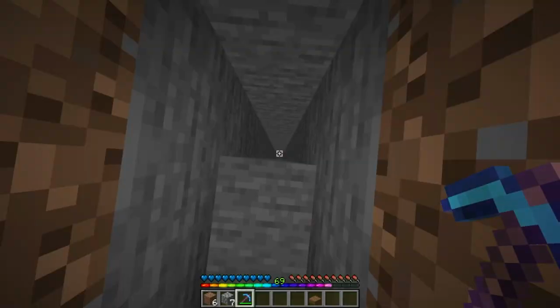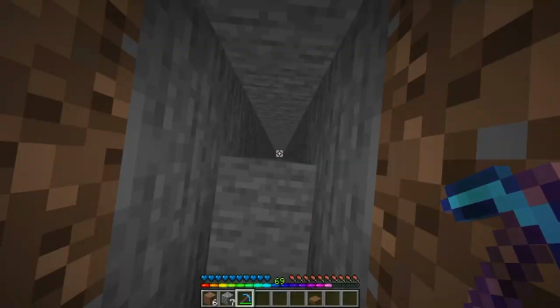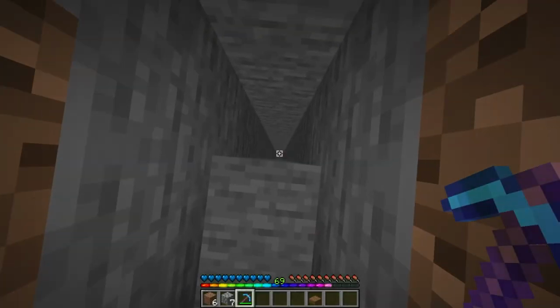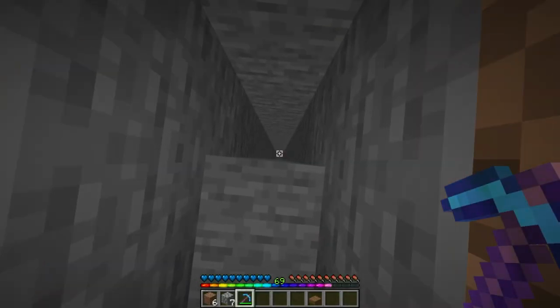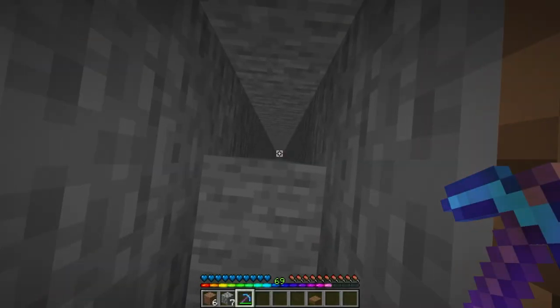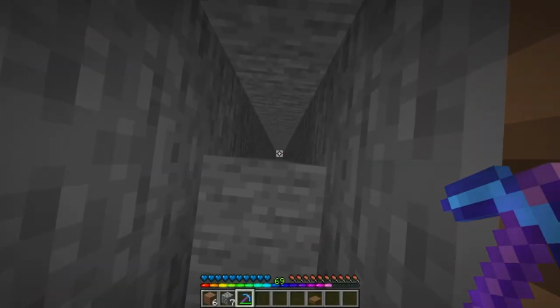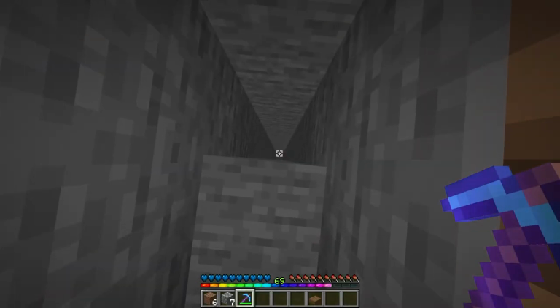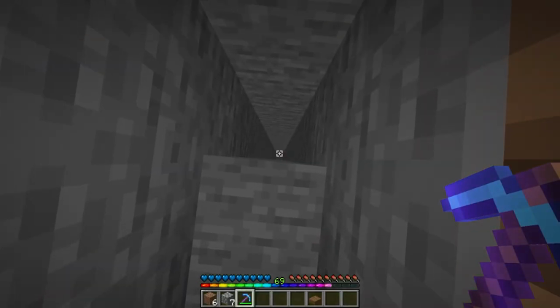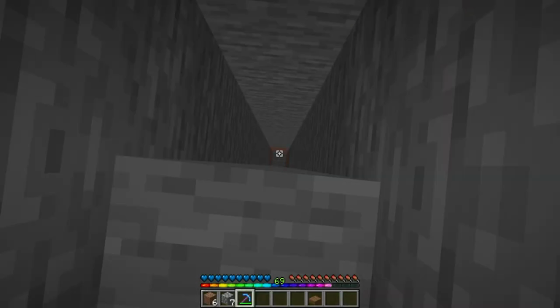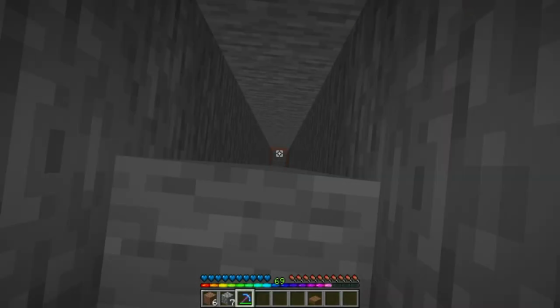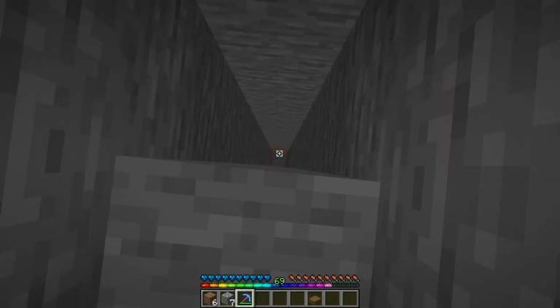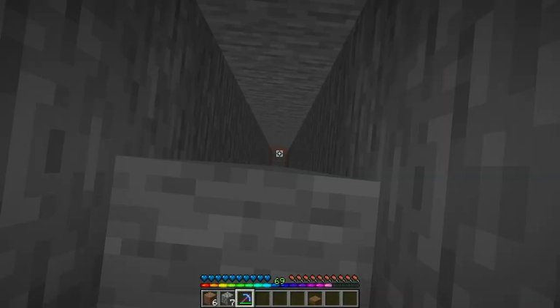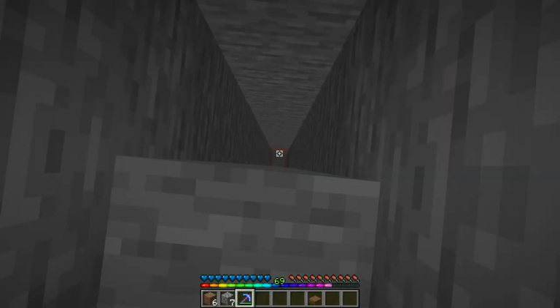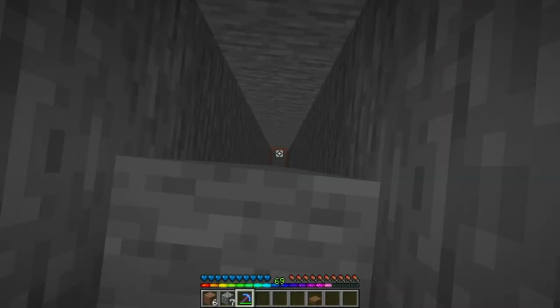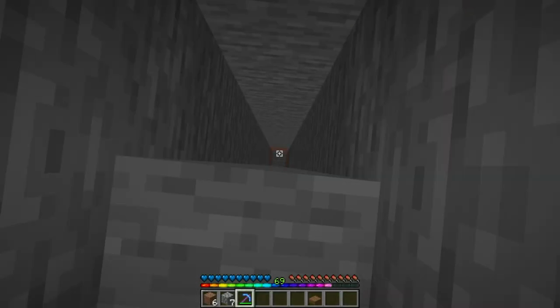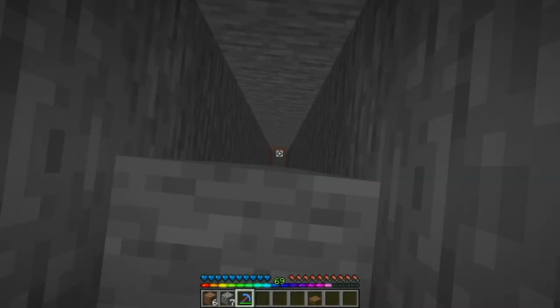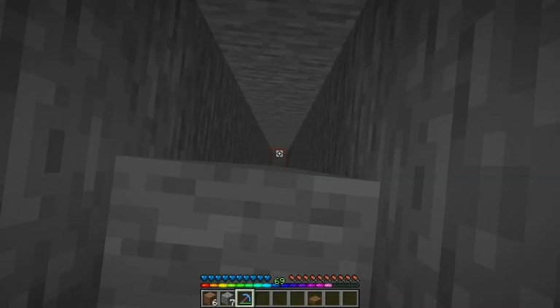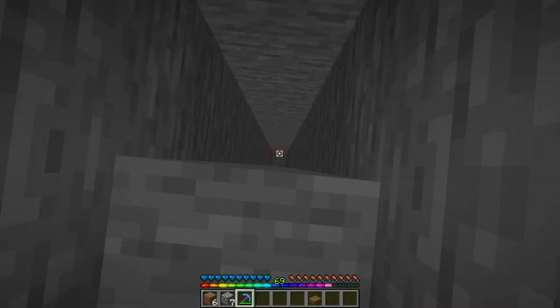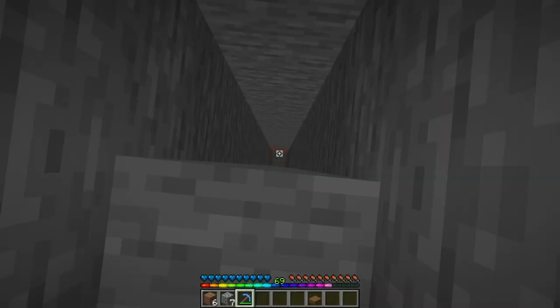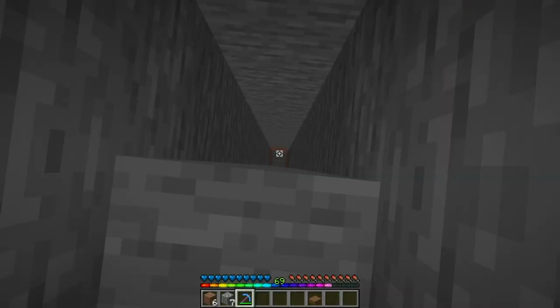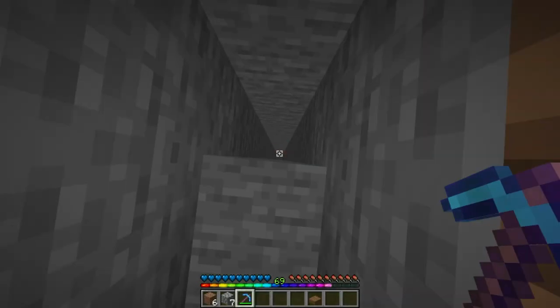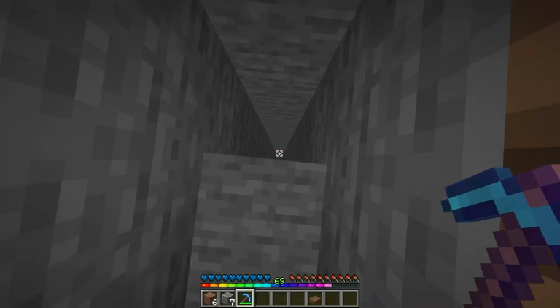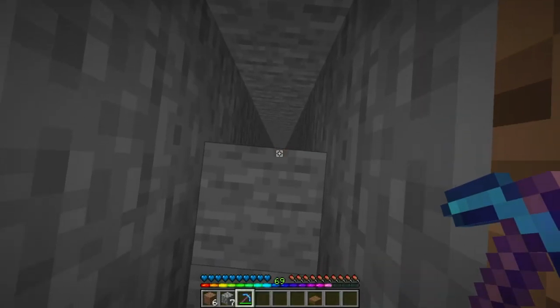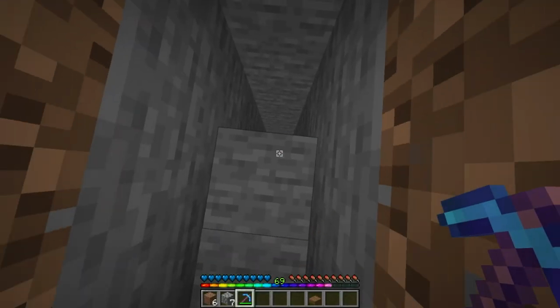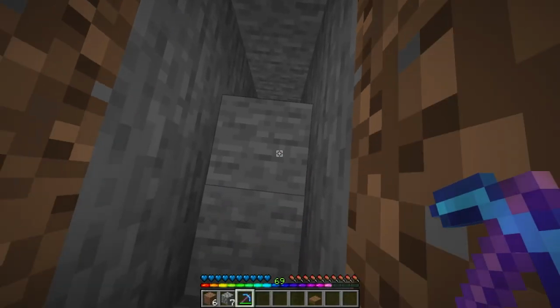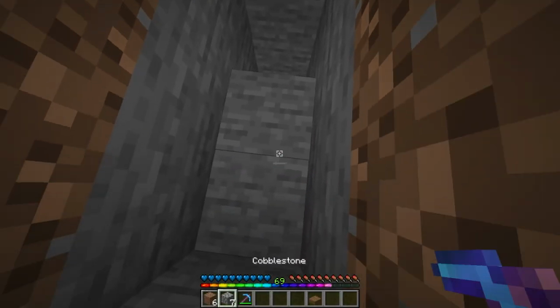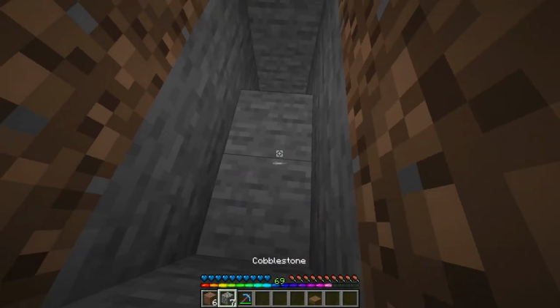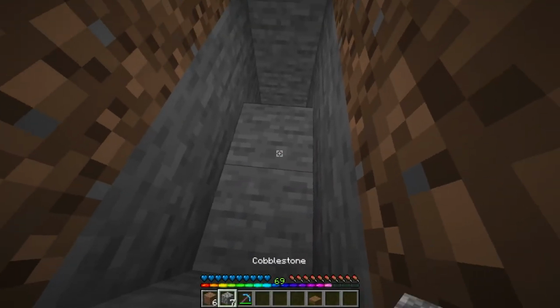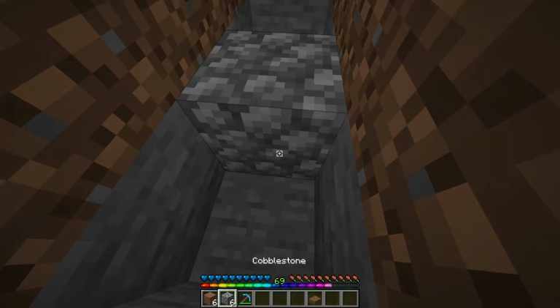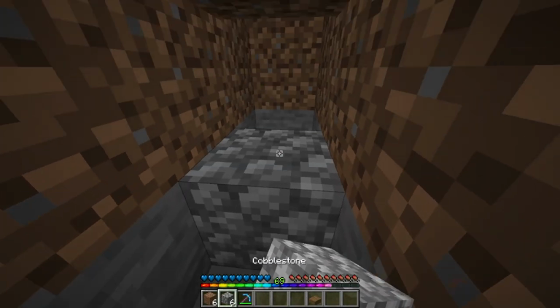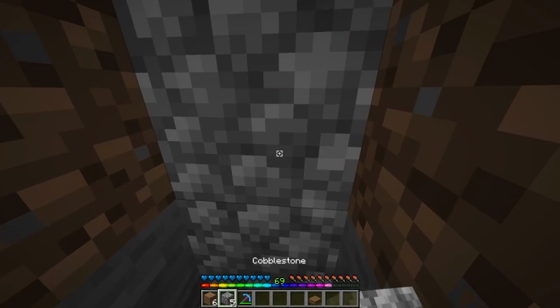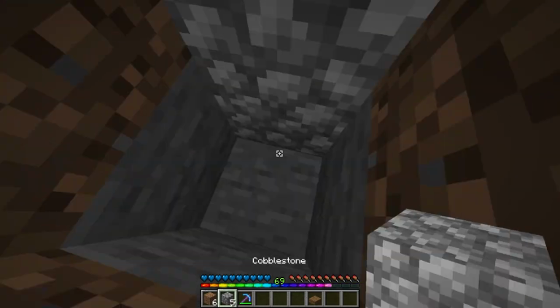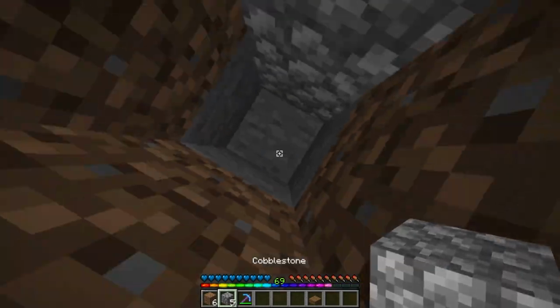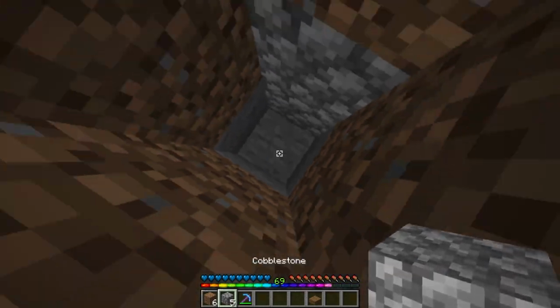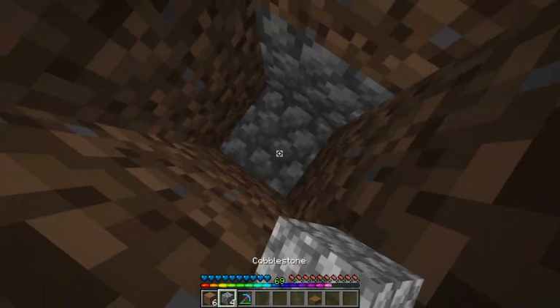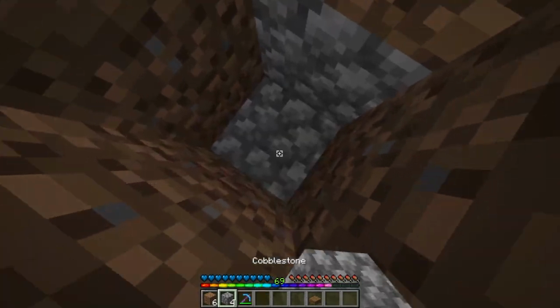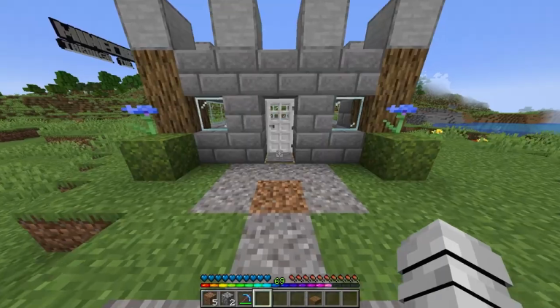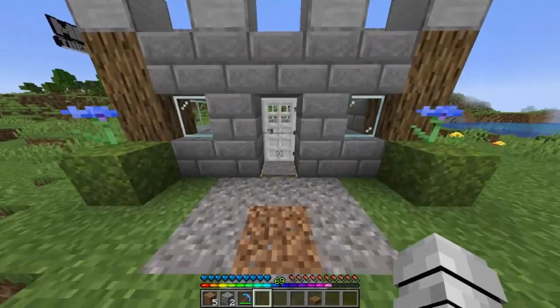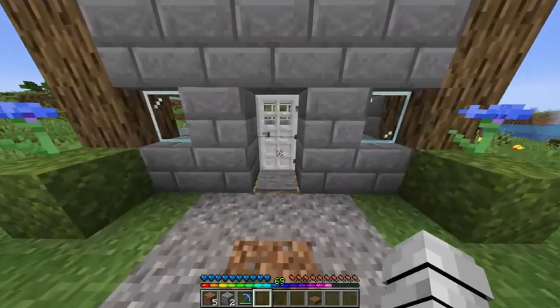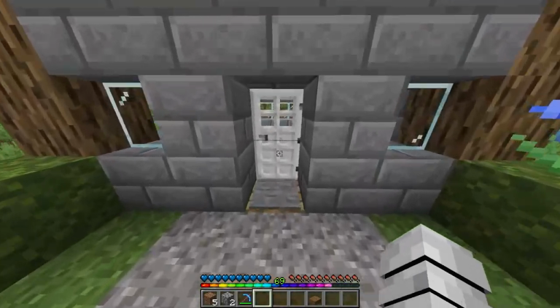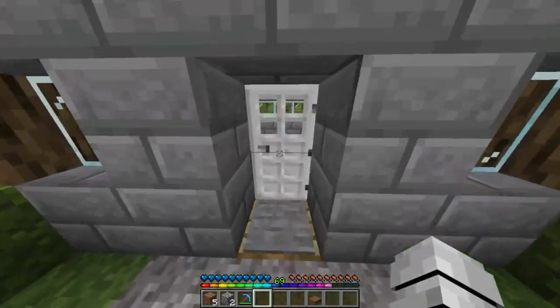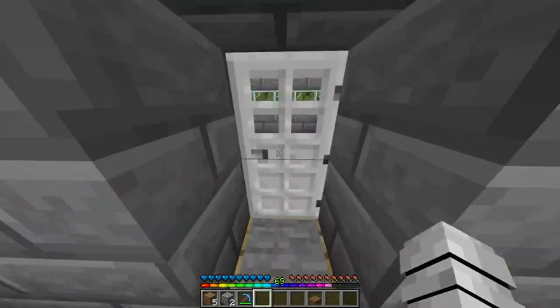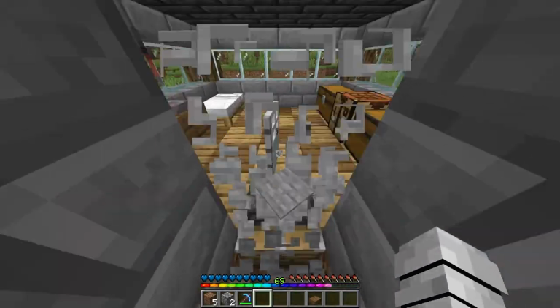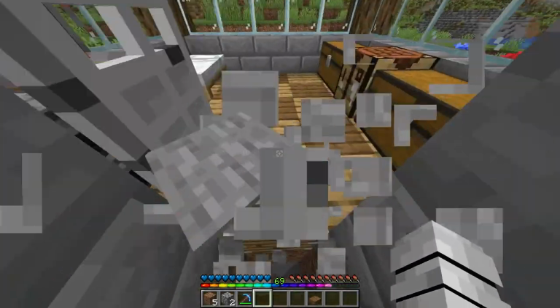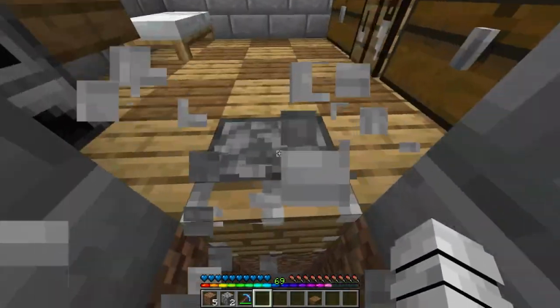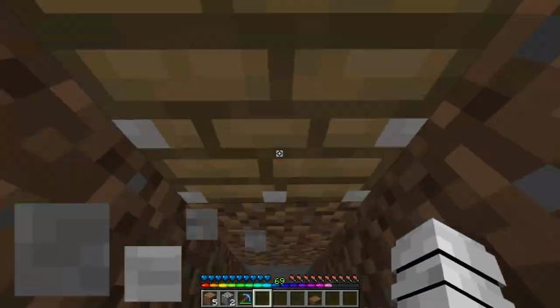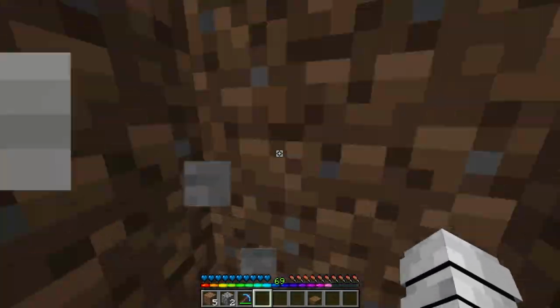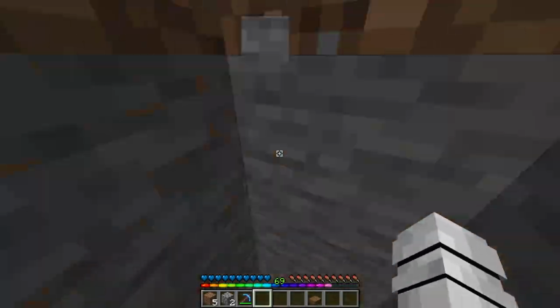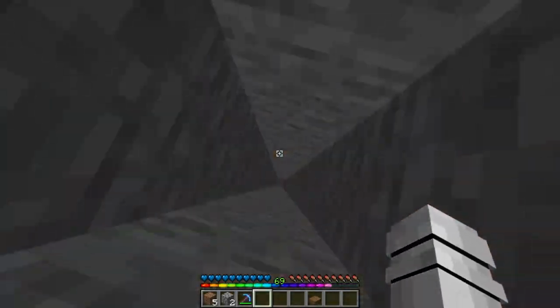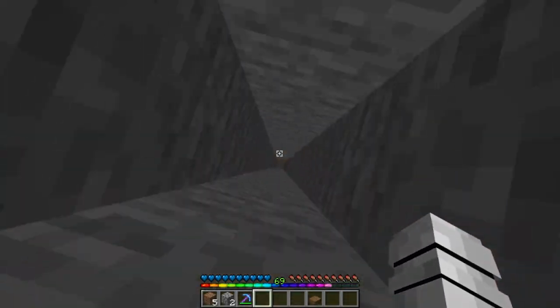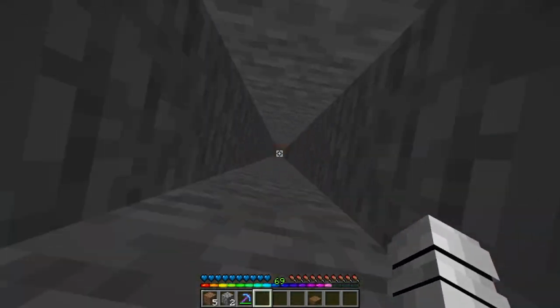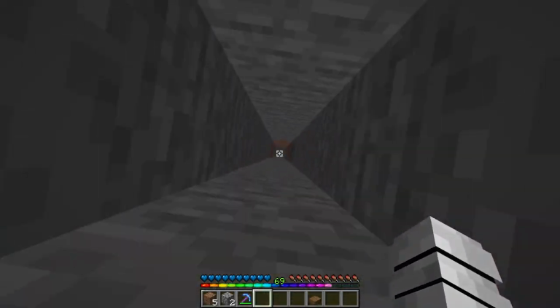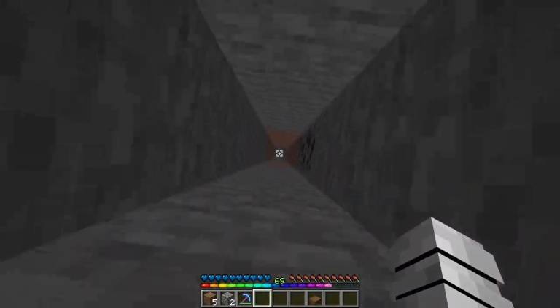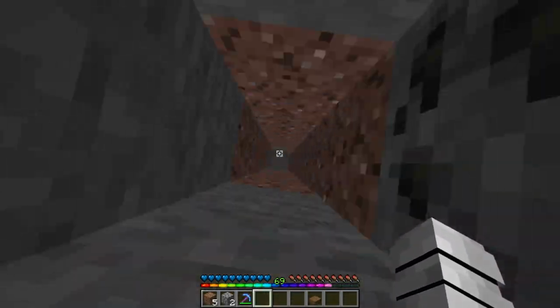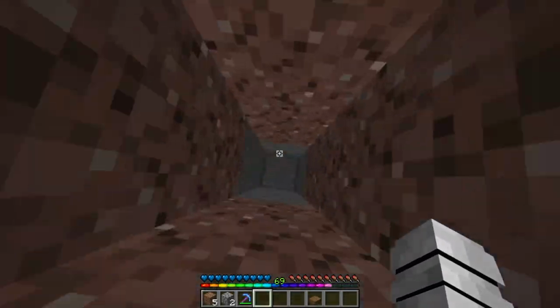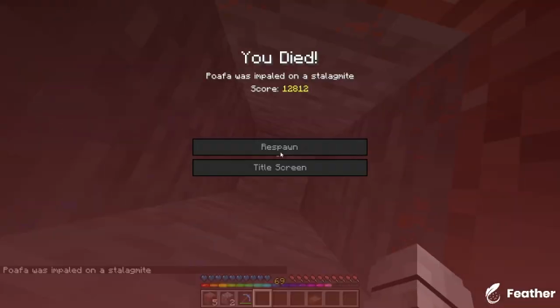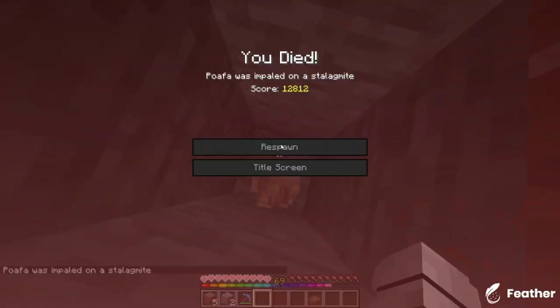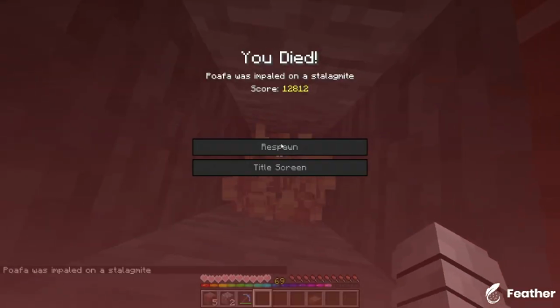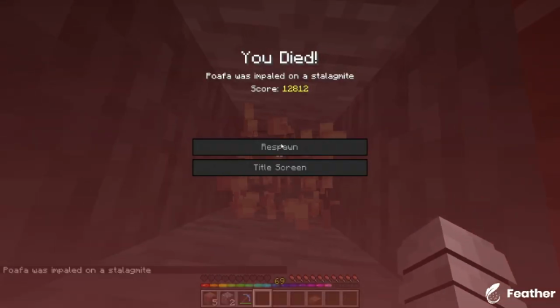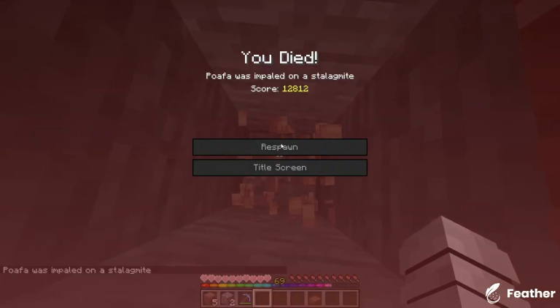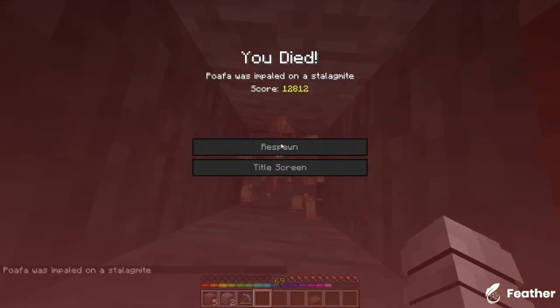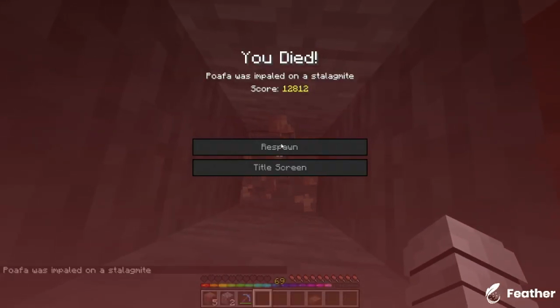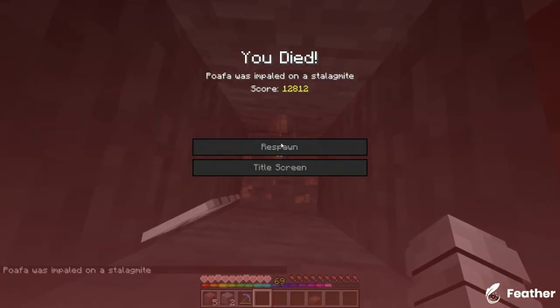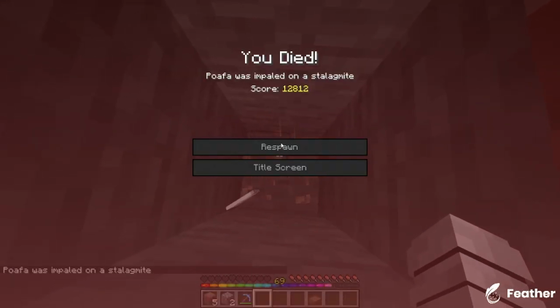And don't forget to dig down right under the pressure plate and add at least 30 blocks with dripstone at the bottom. So the next time your enemy enters their base, they'll have a very warm welcome.